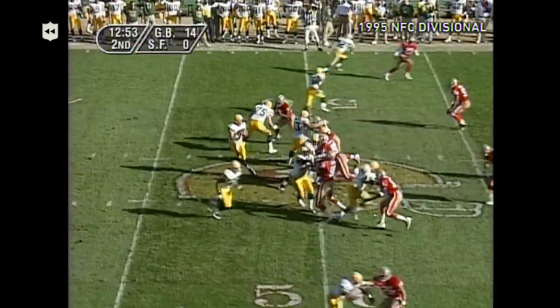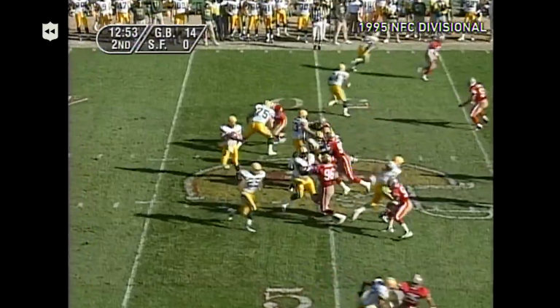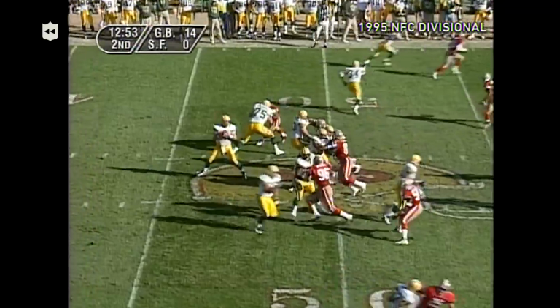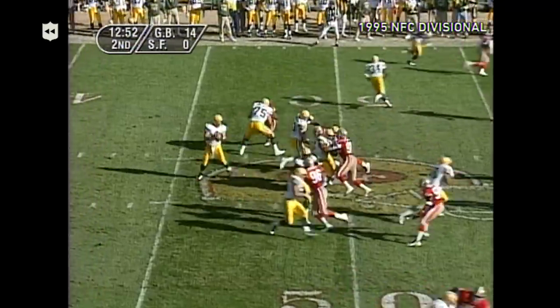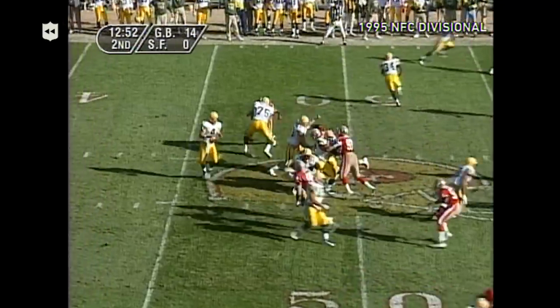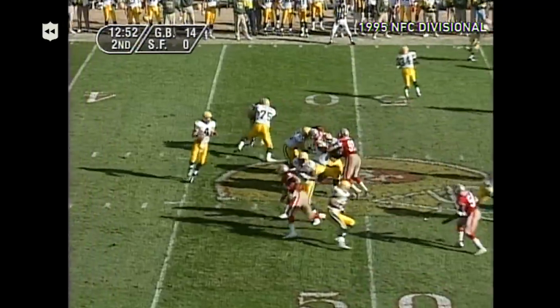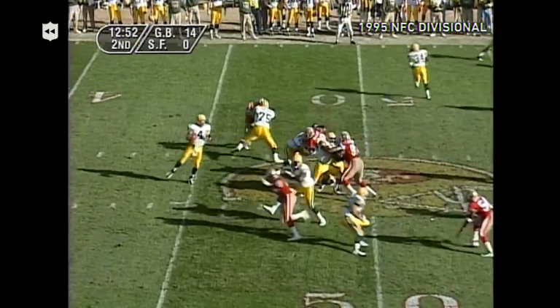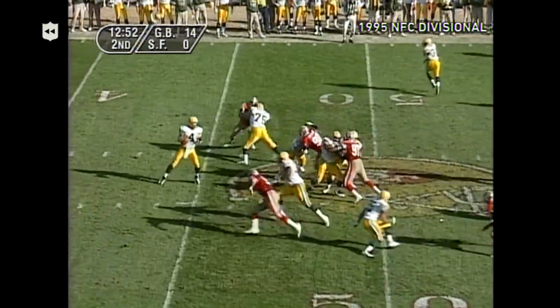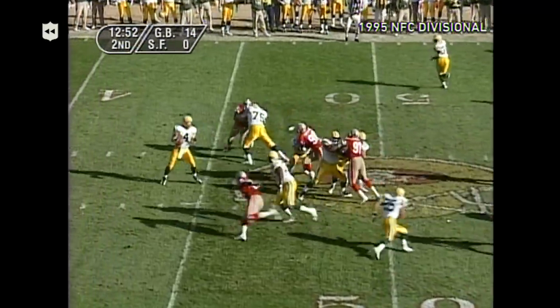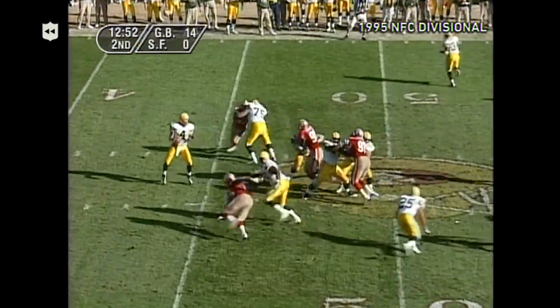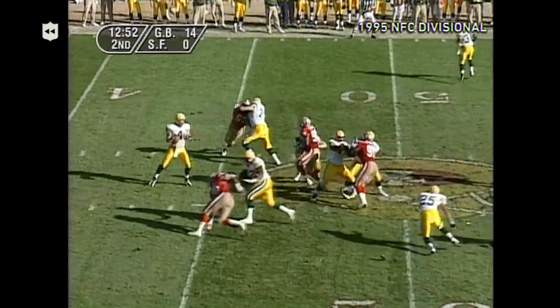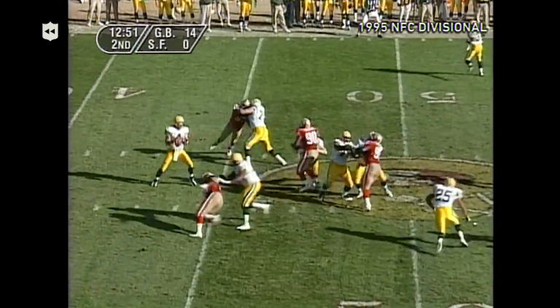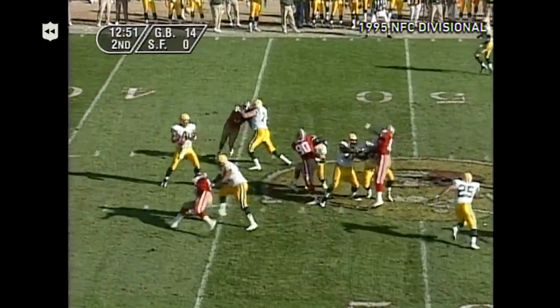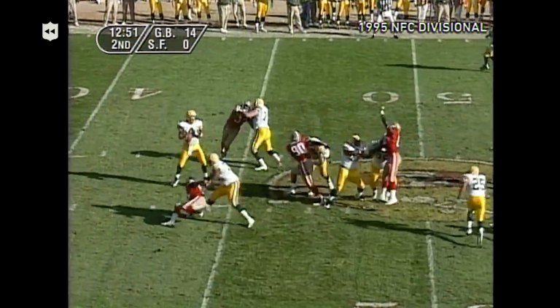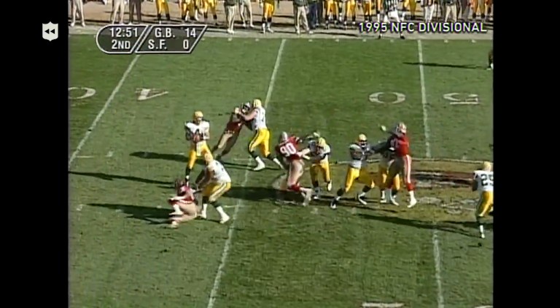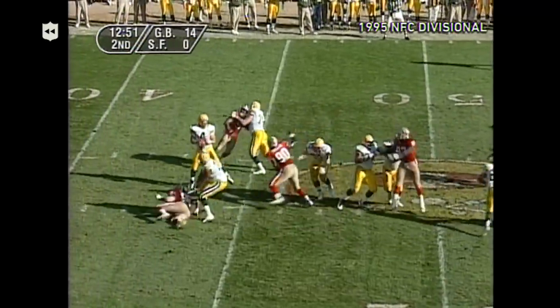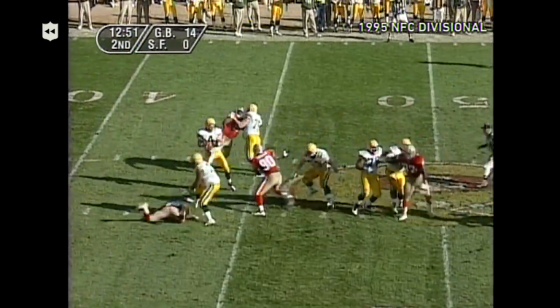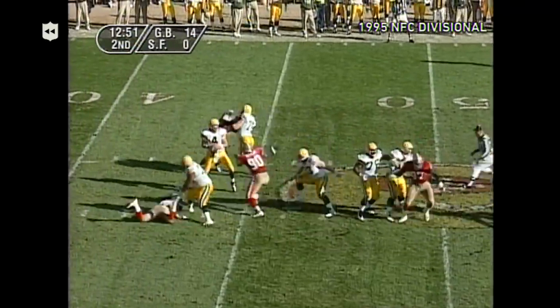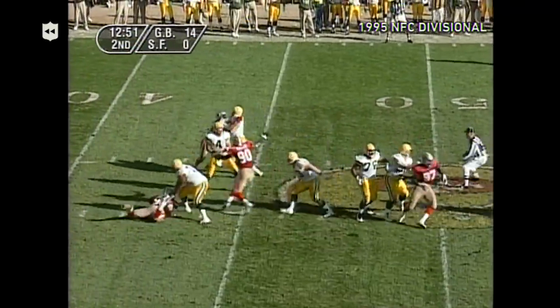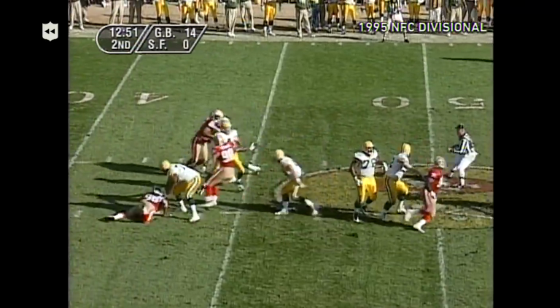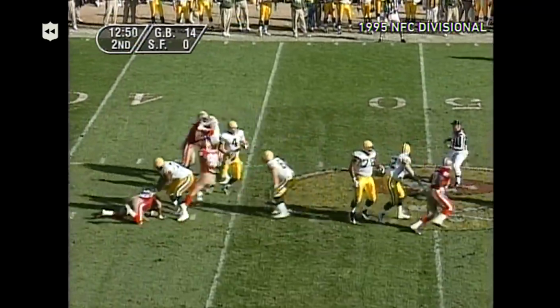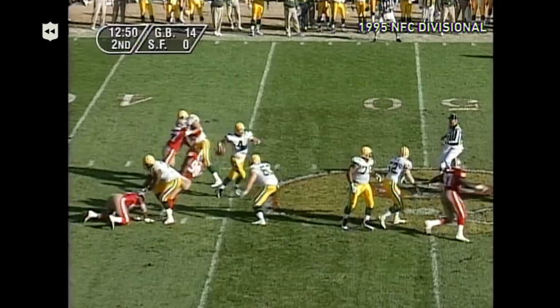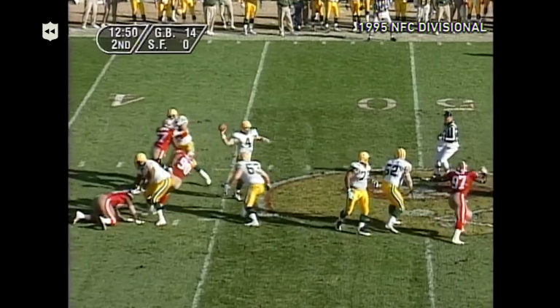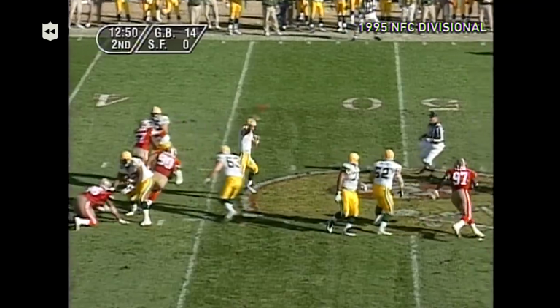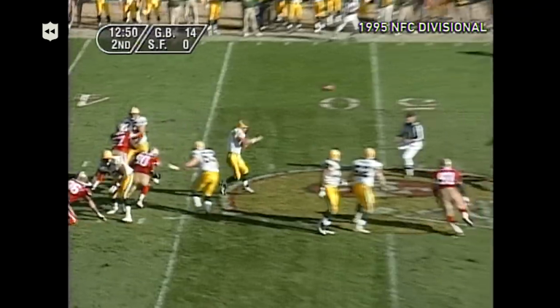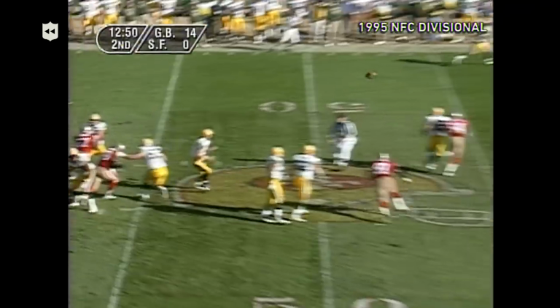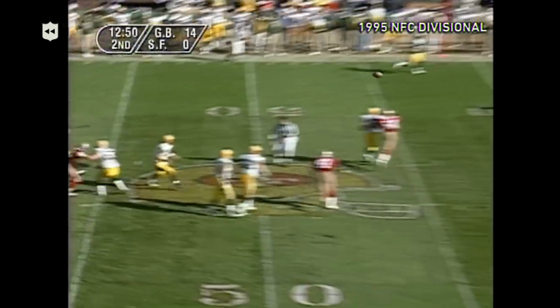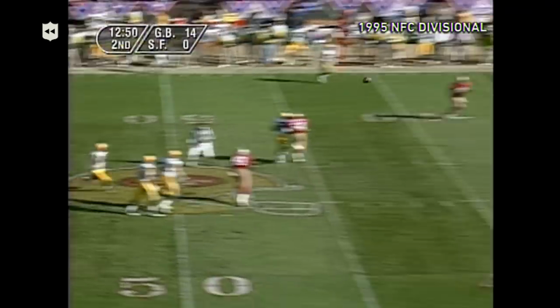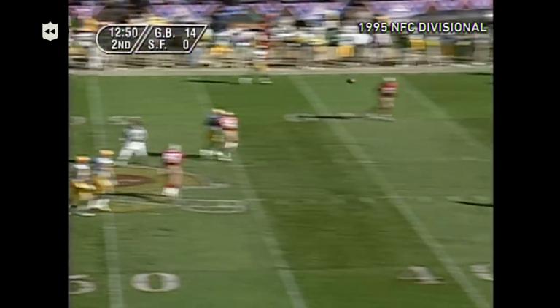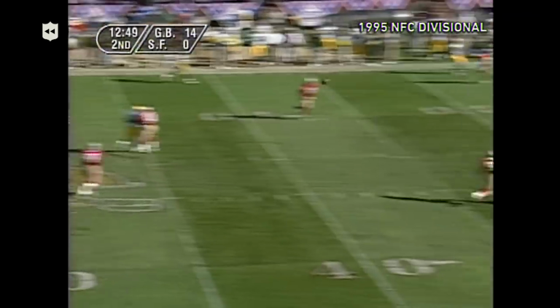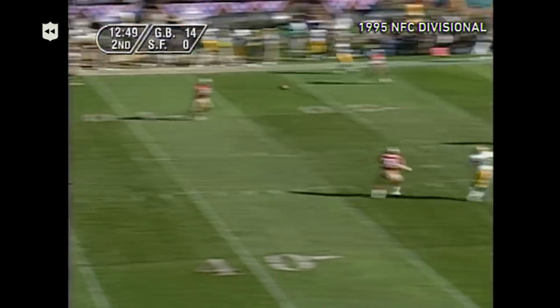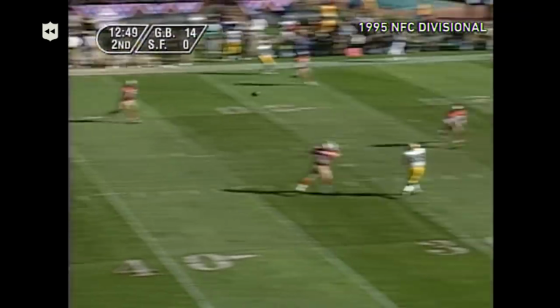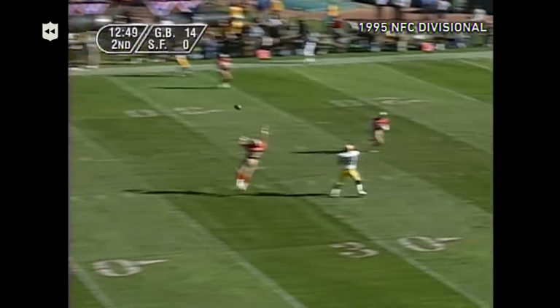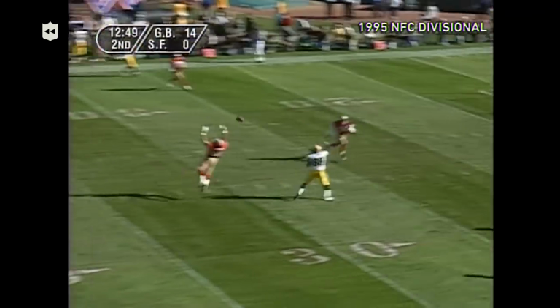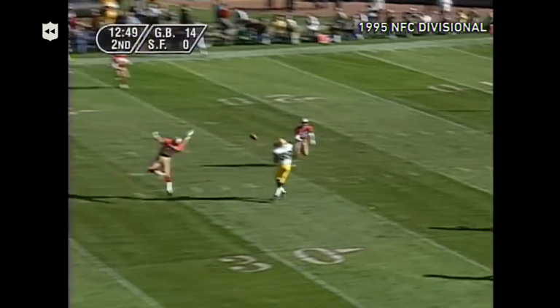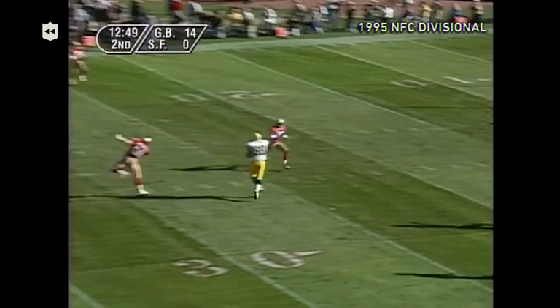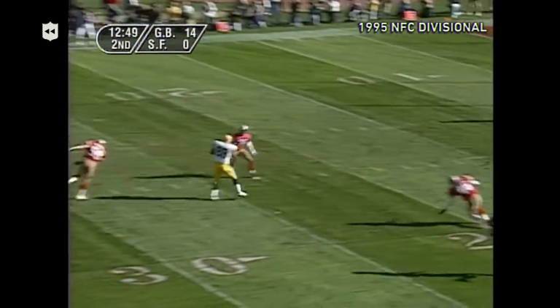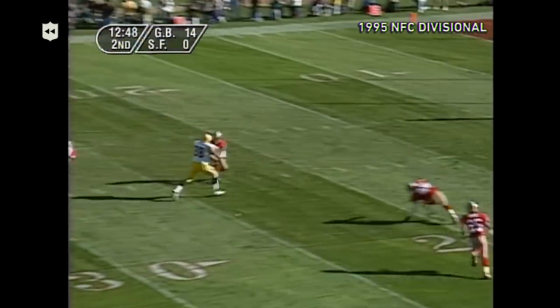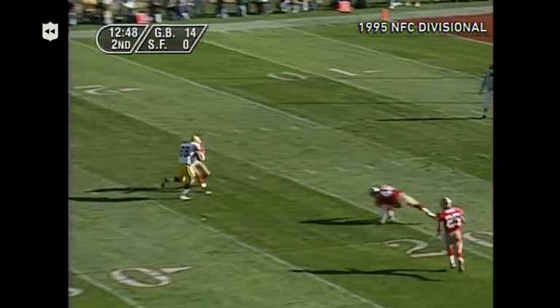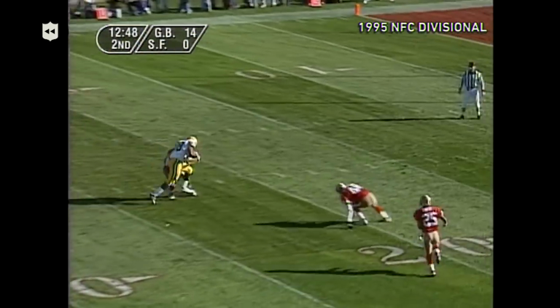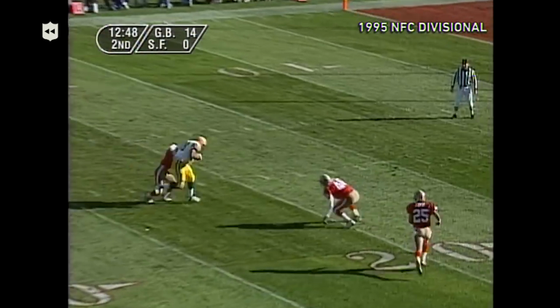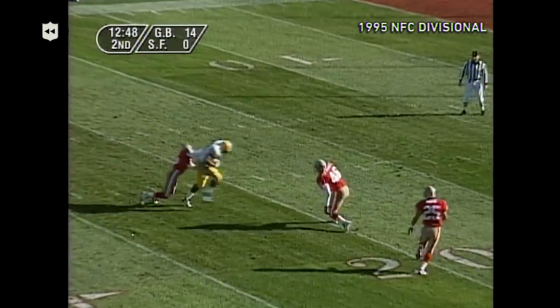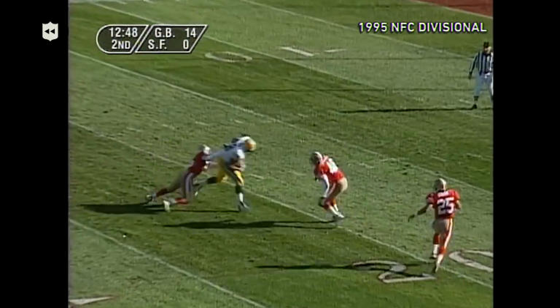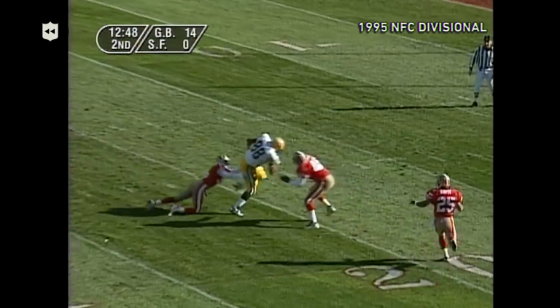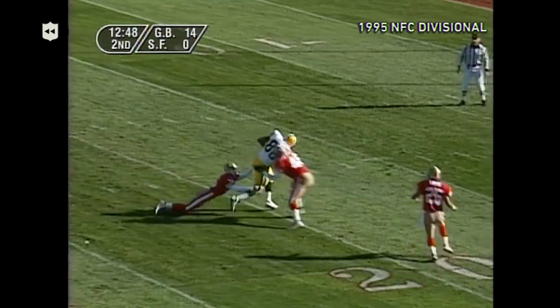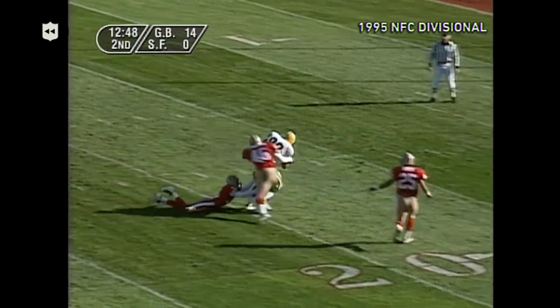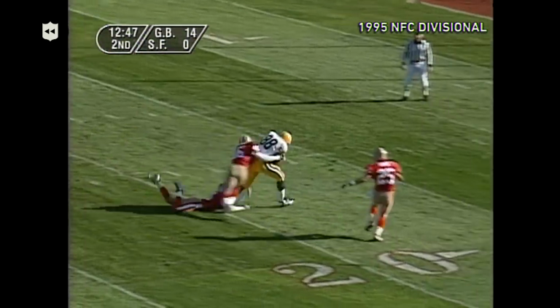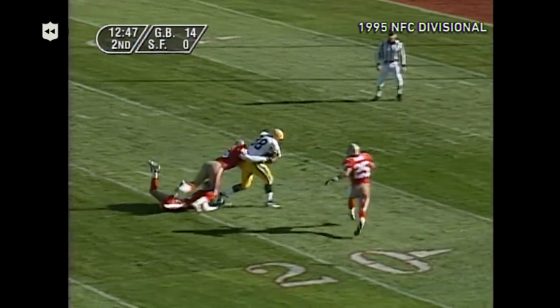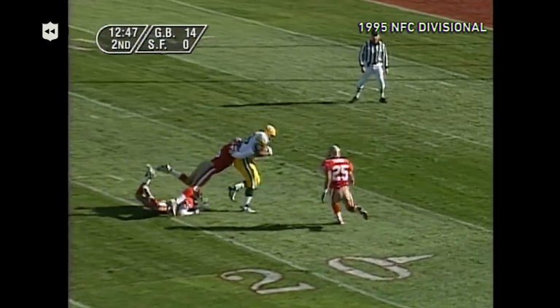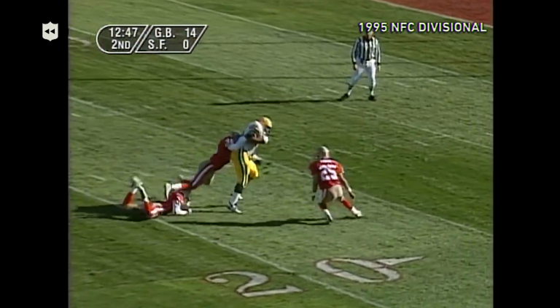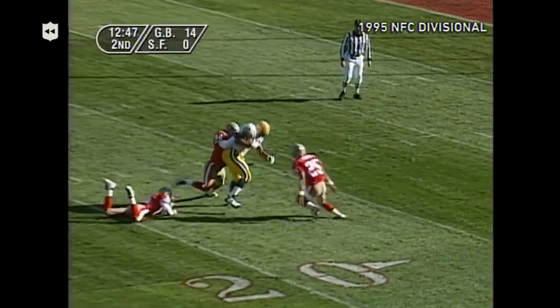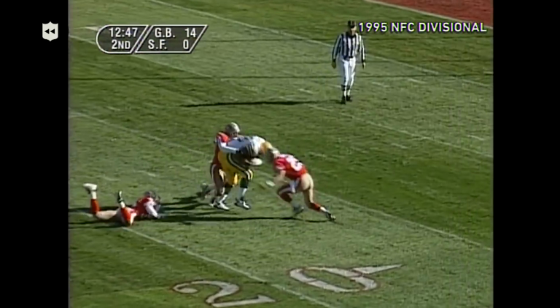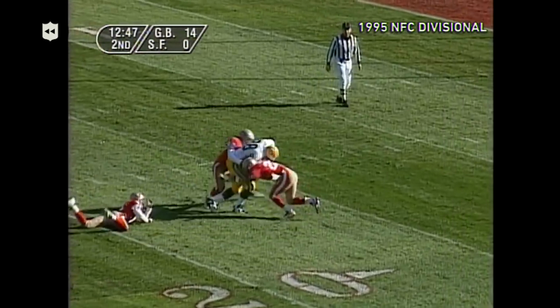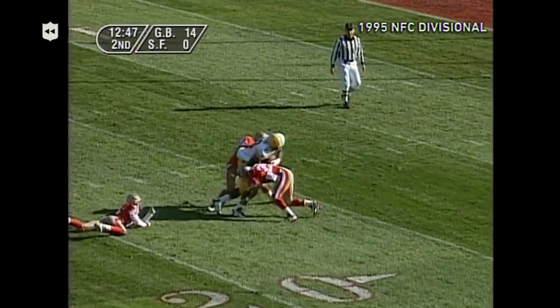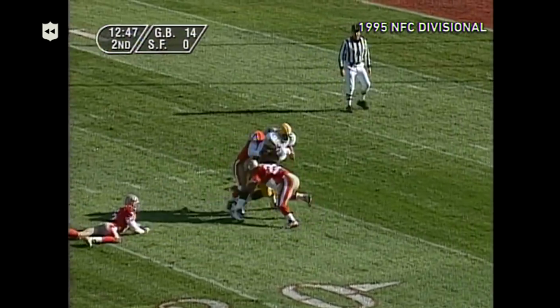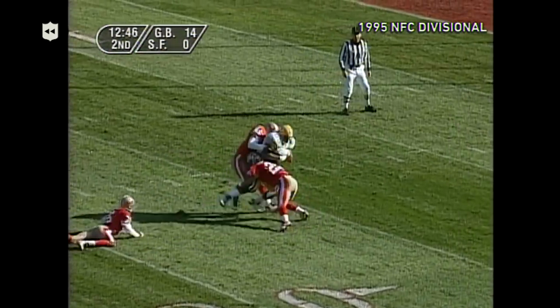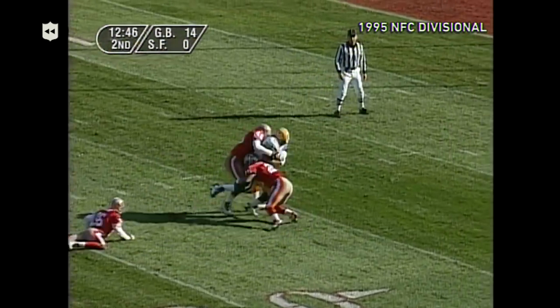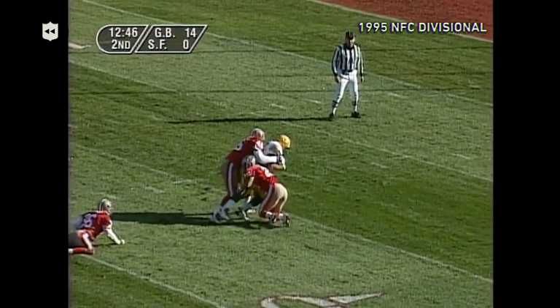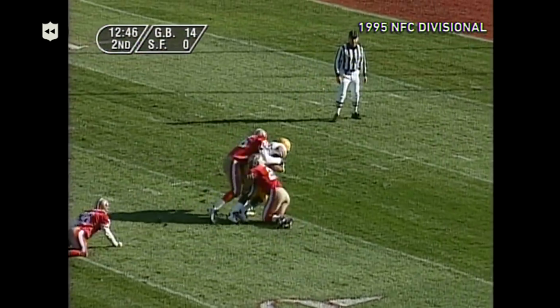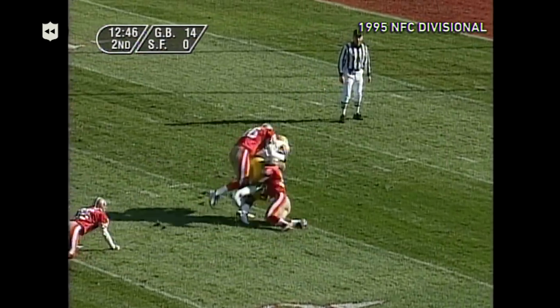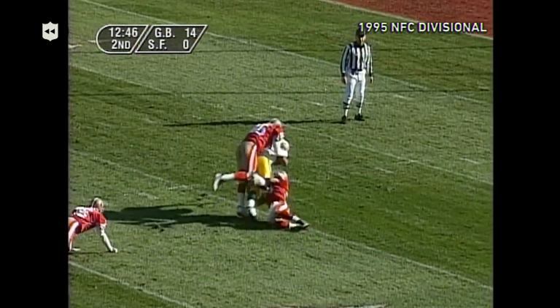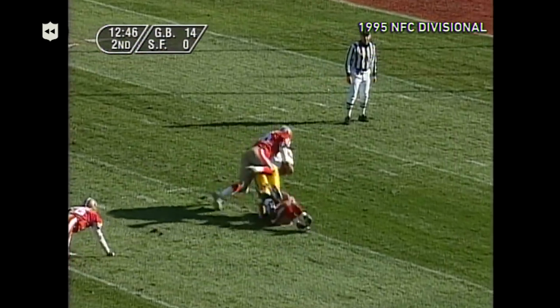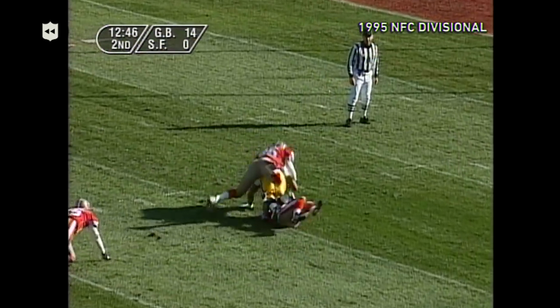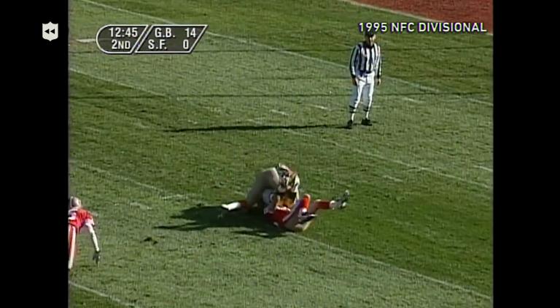Here's Brett on second down. Great protection, looks, looks, looks, now runs. Now loops it over the middle to Jackson — wide open.